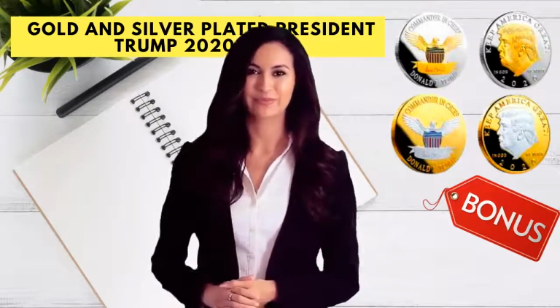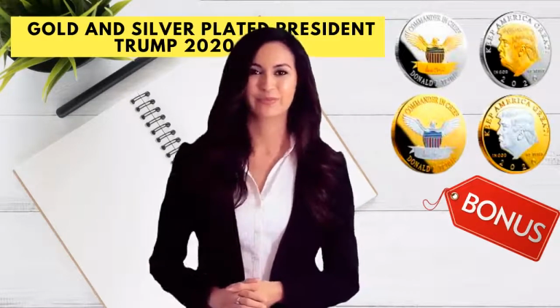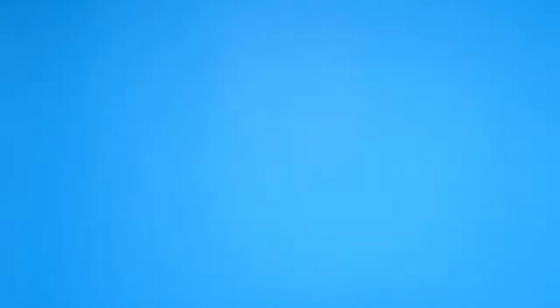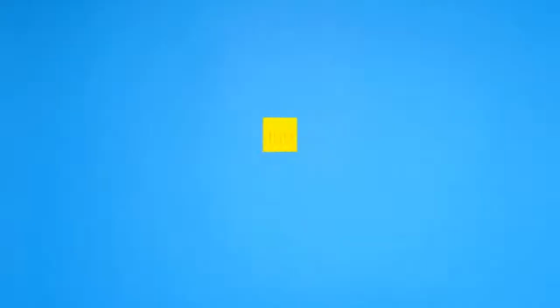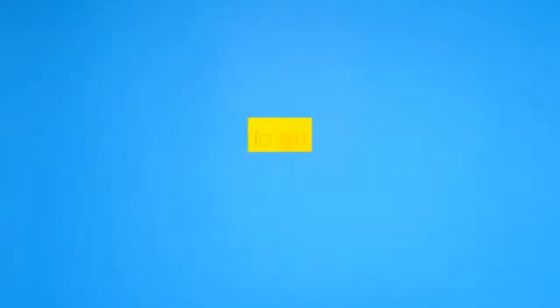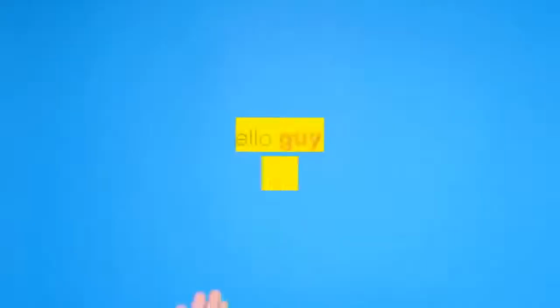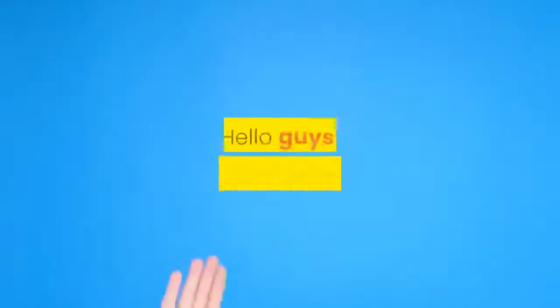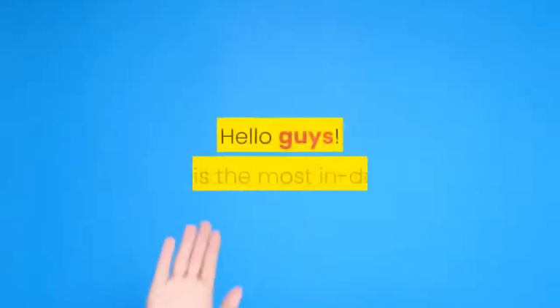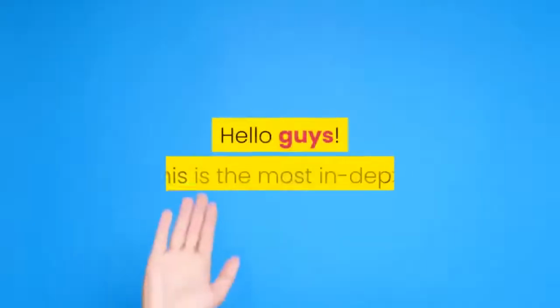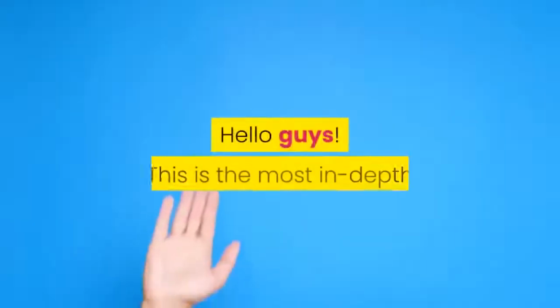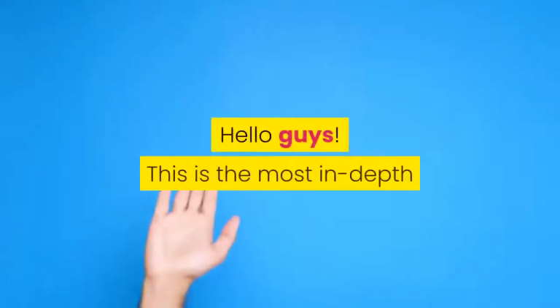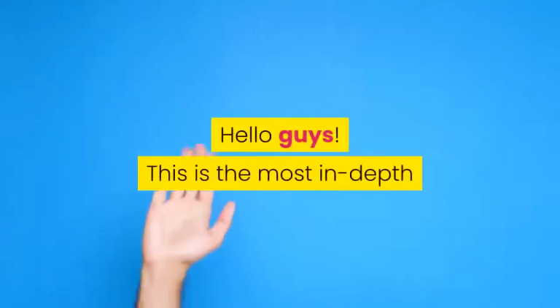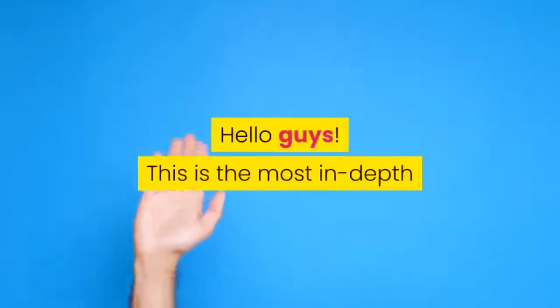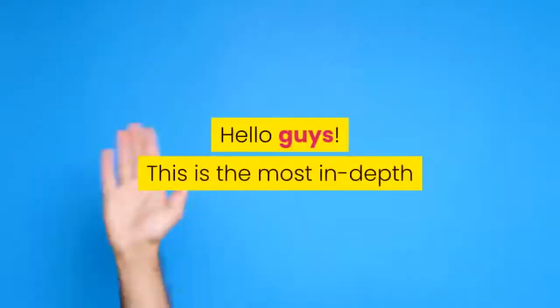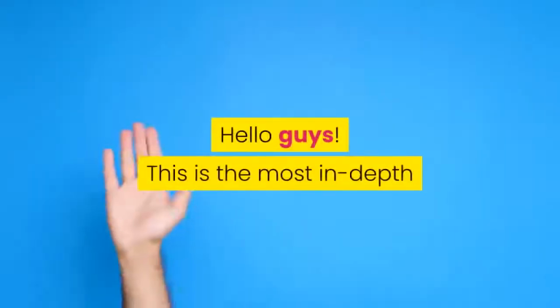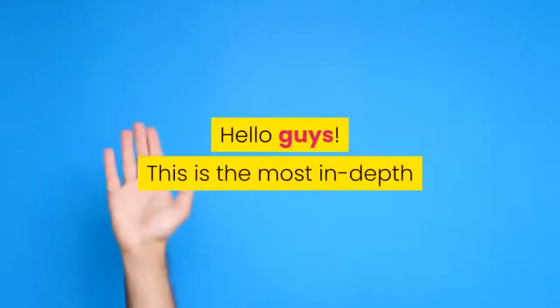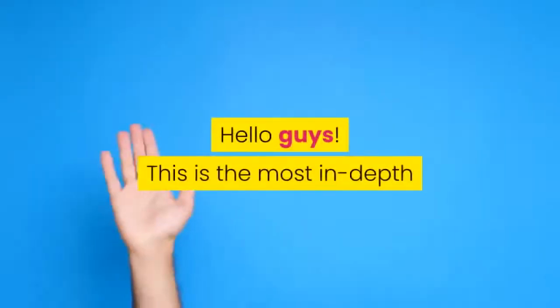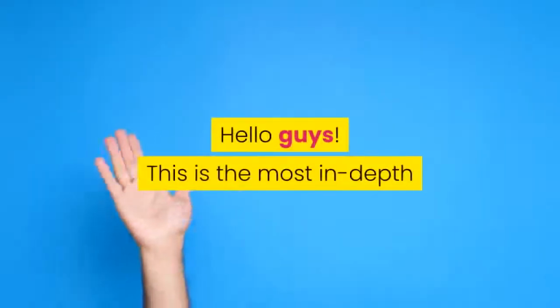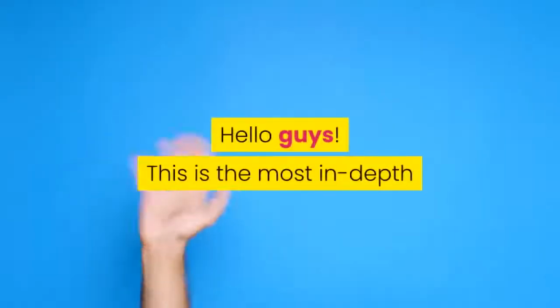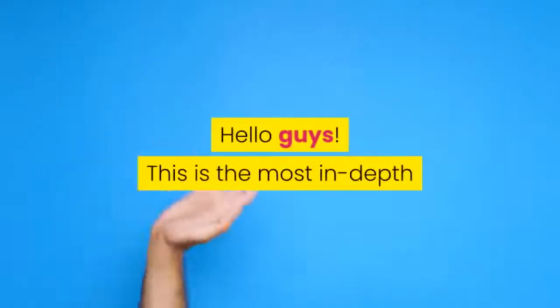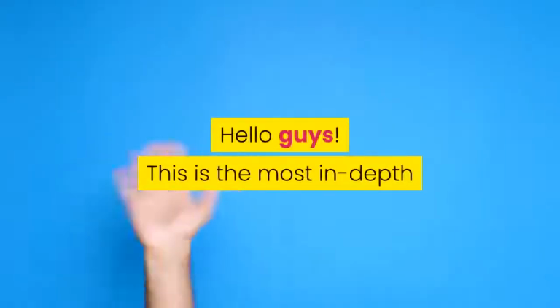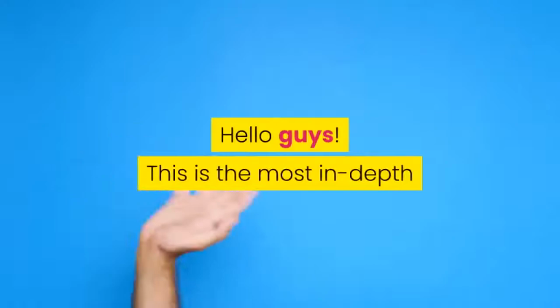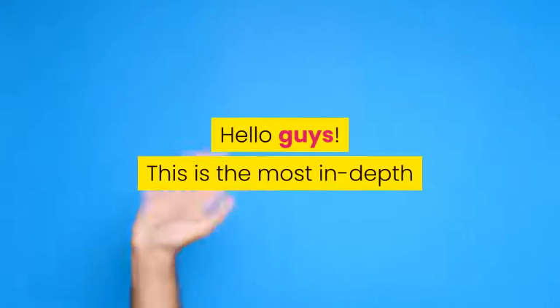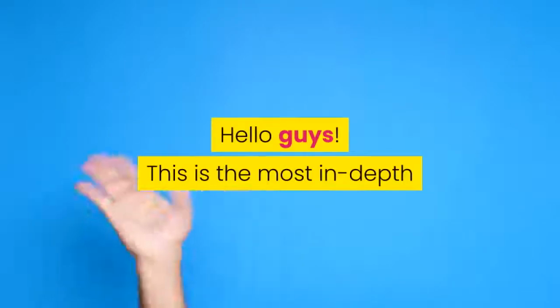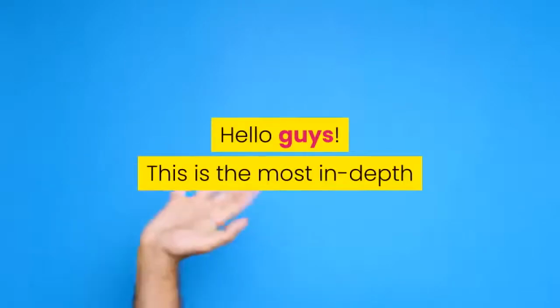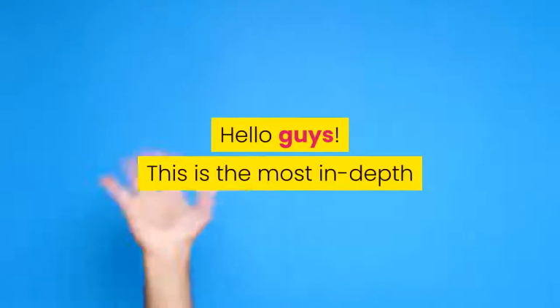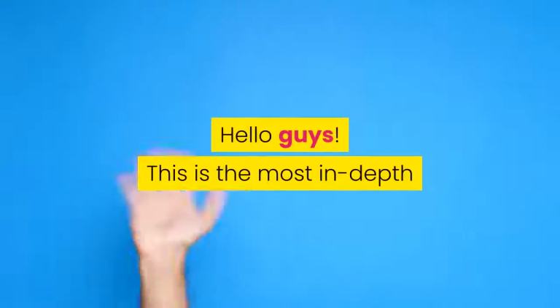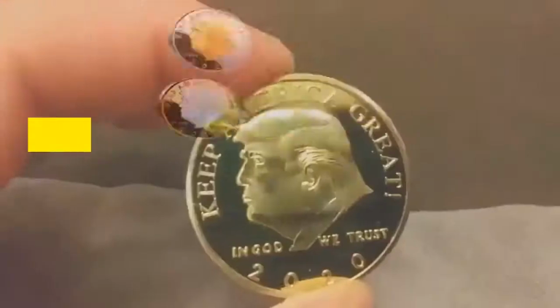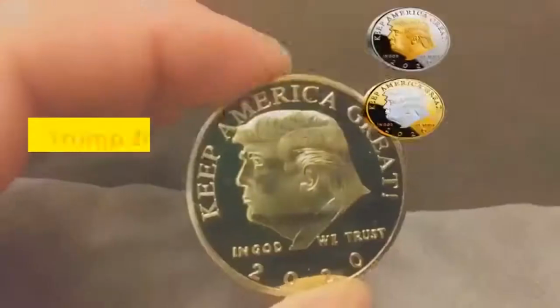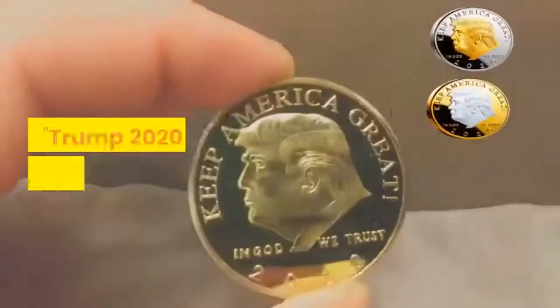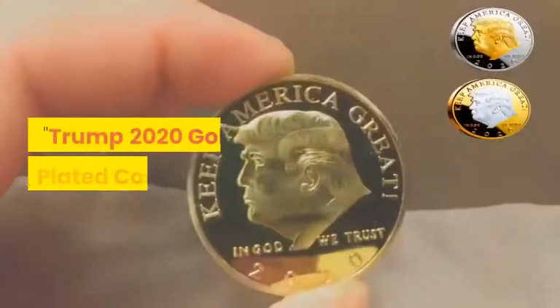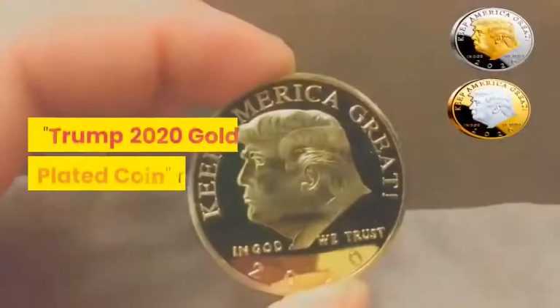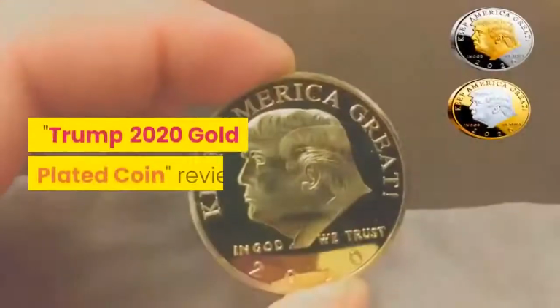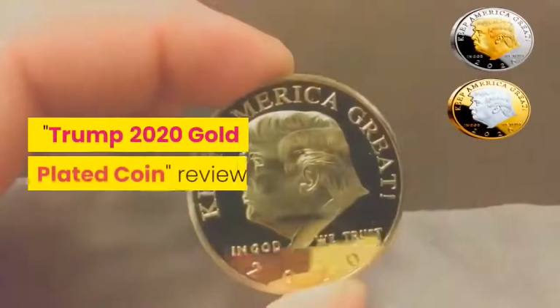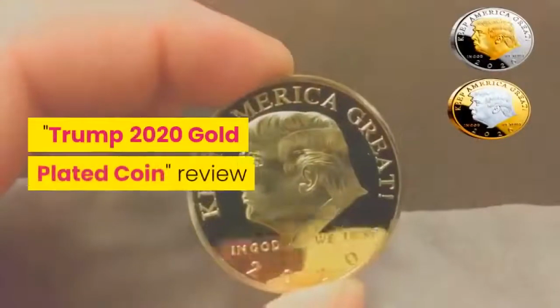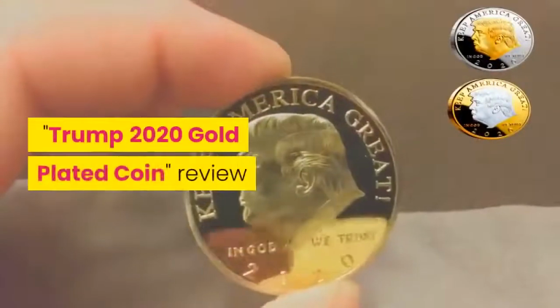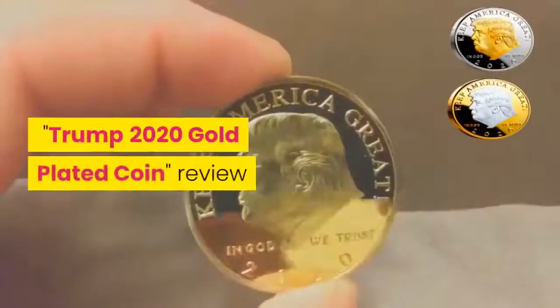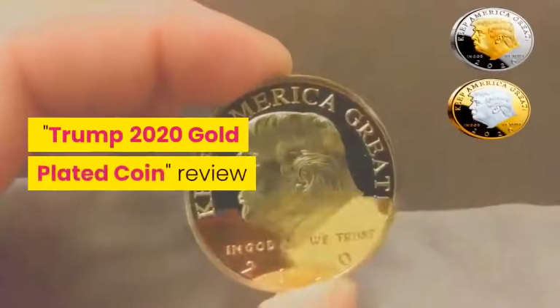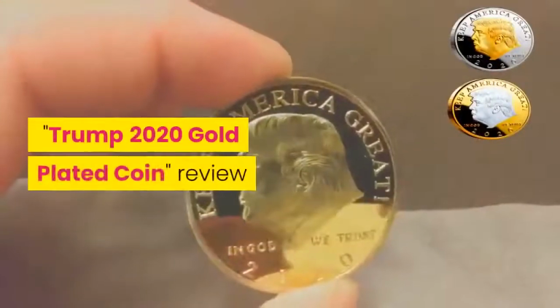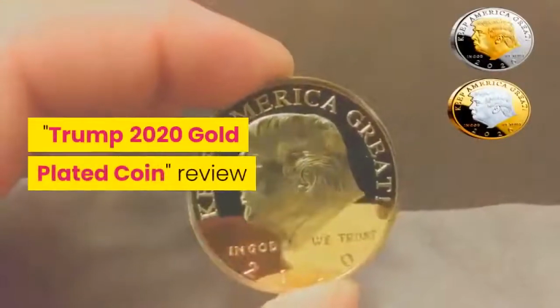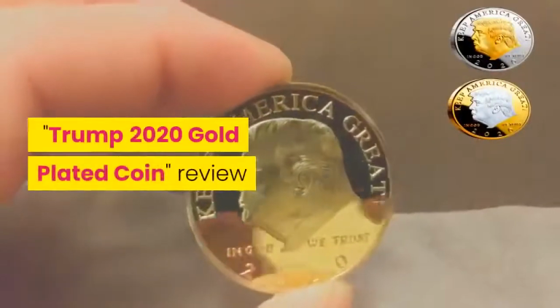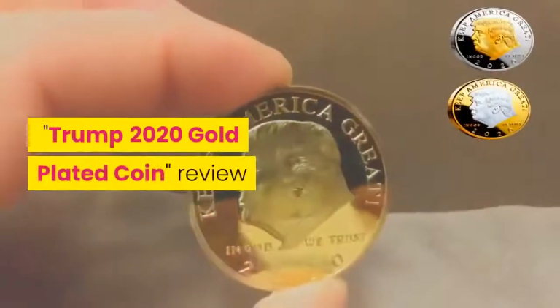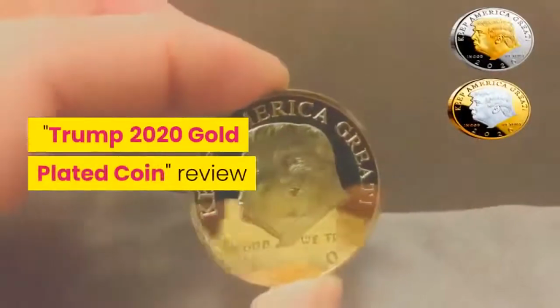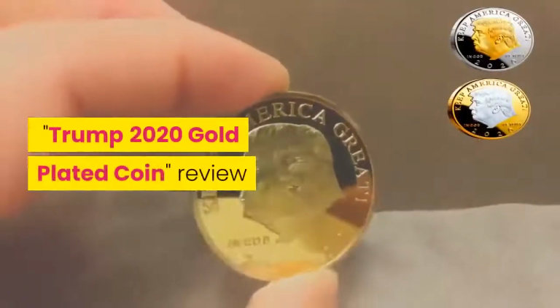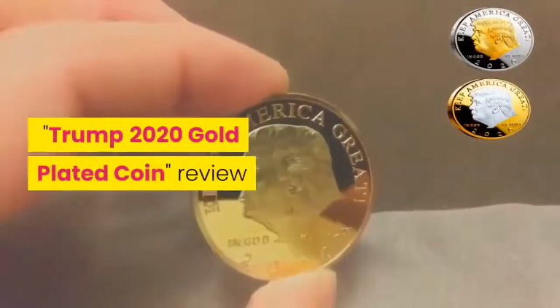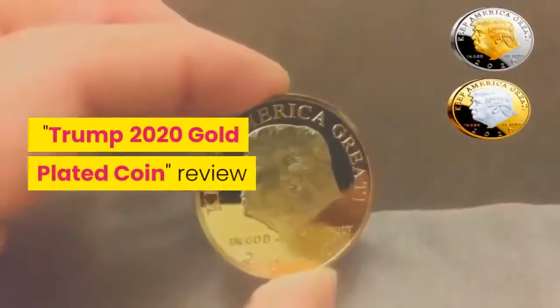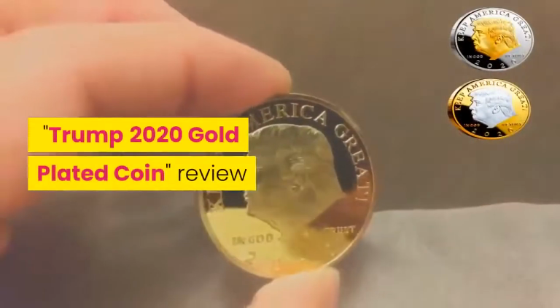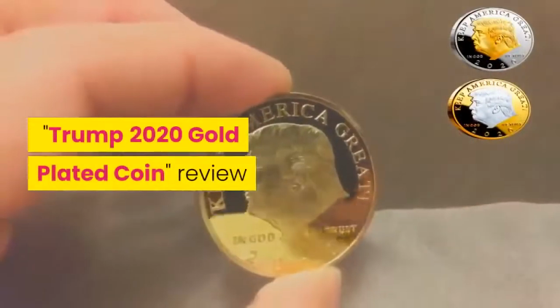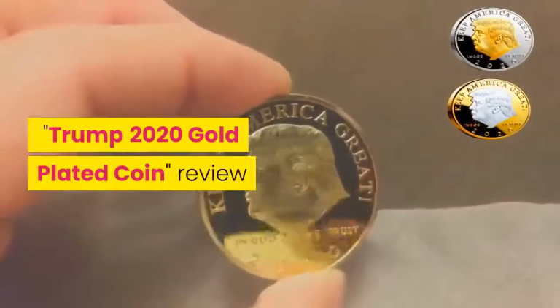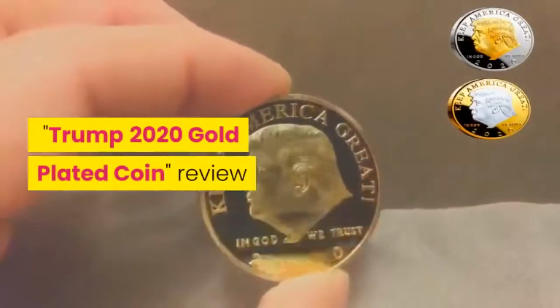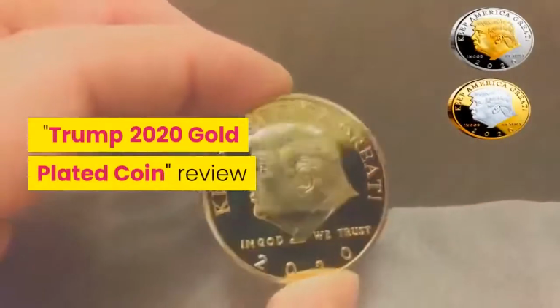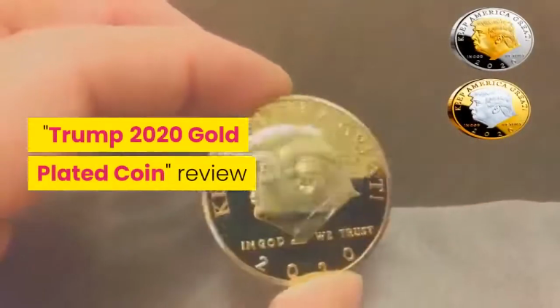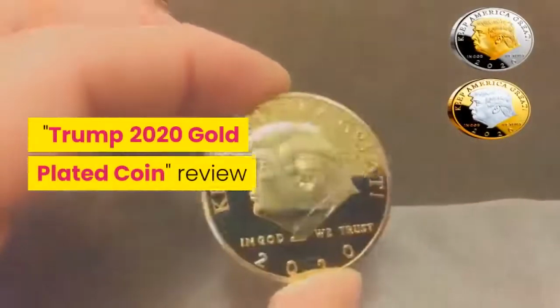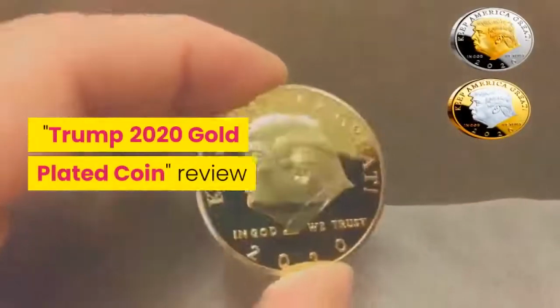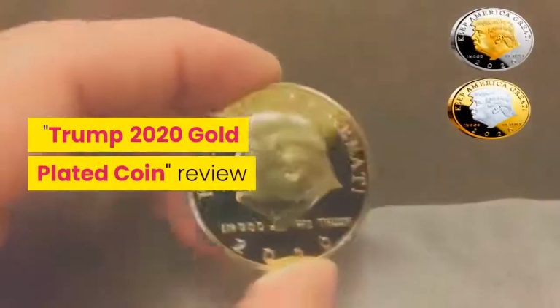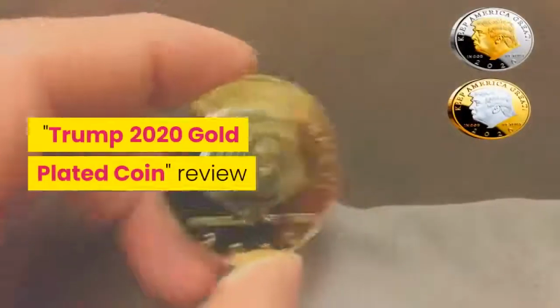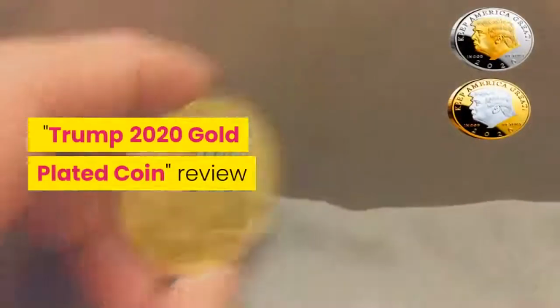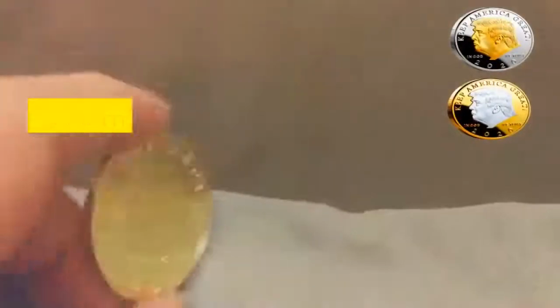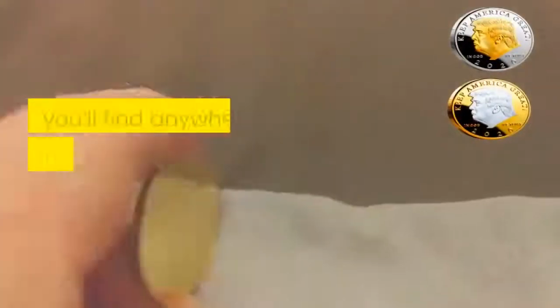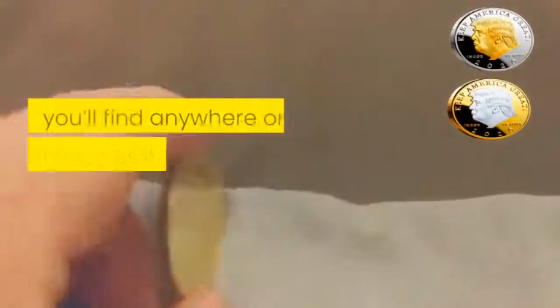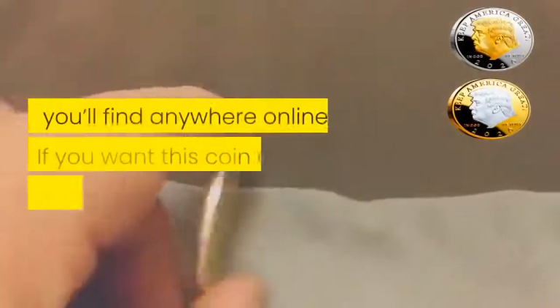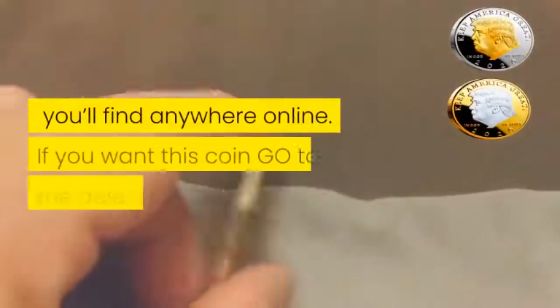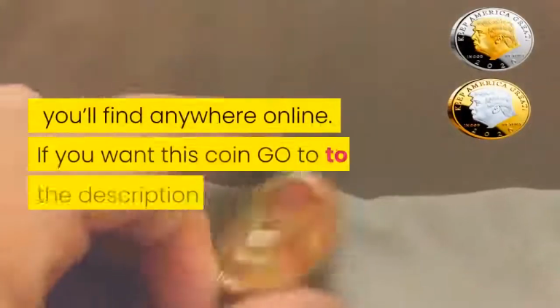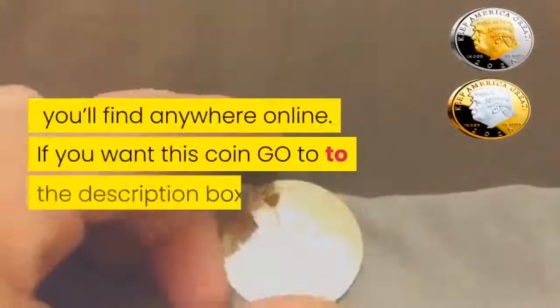Hello guys. This is the most in-depth Trump 2020 gold-plated coin review you'll find anywhere online.